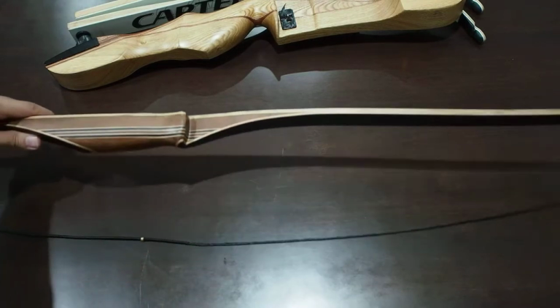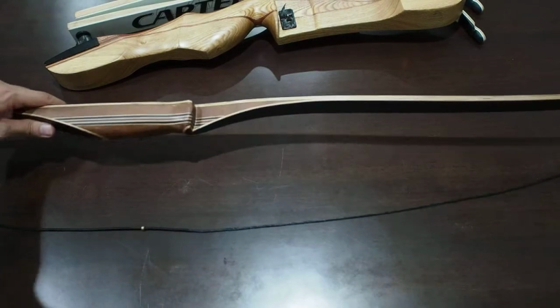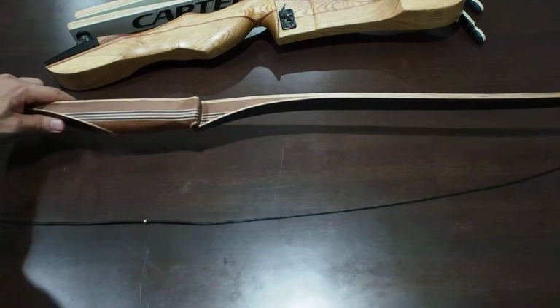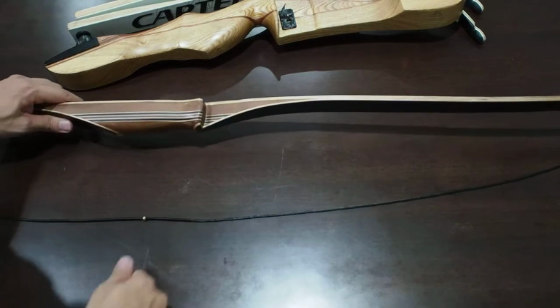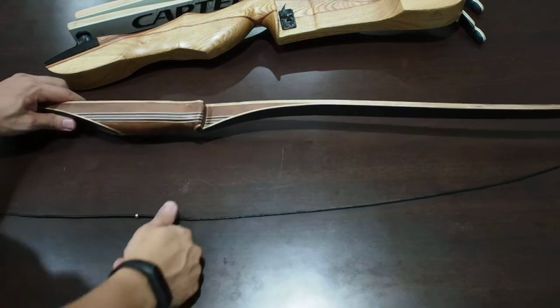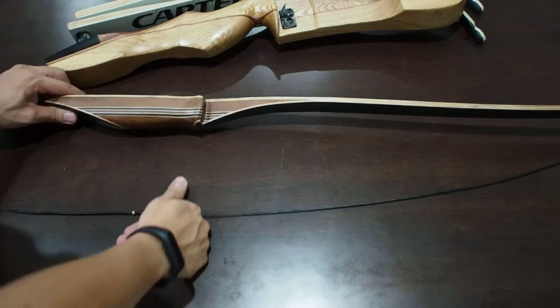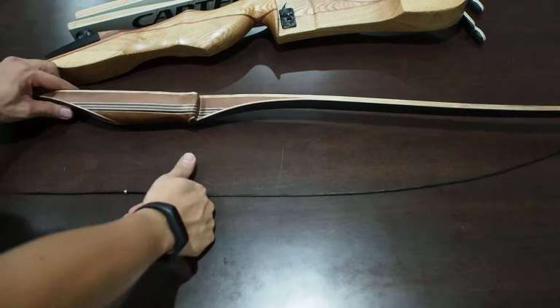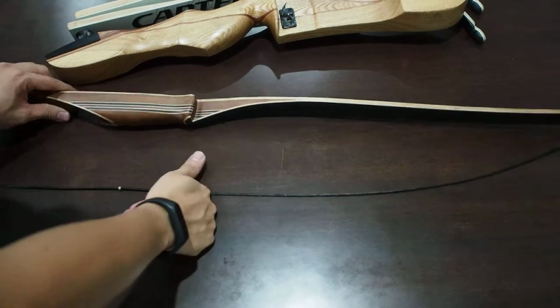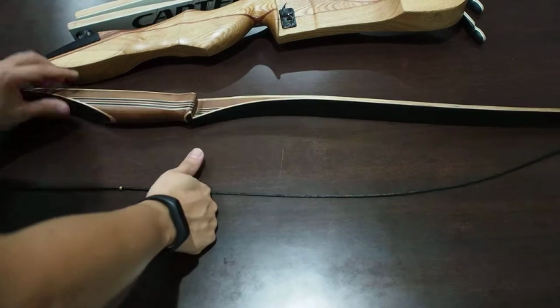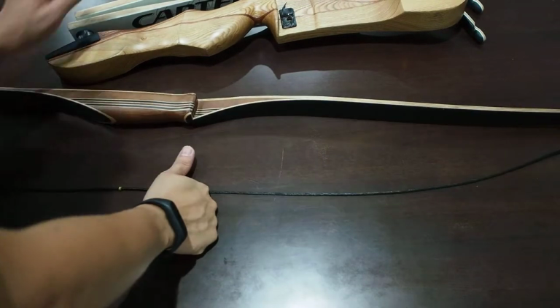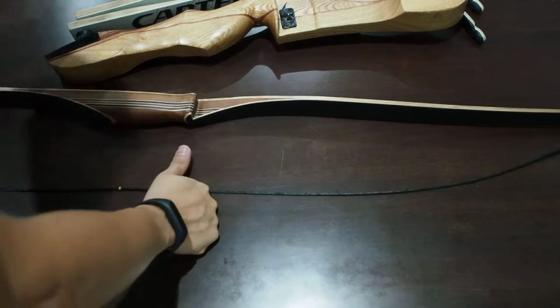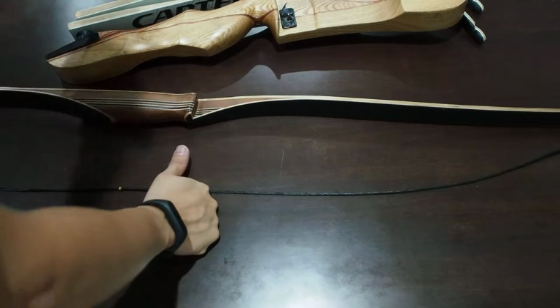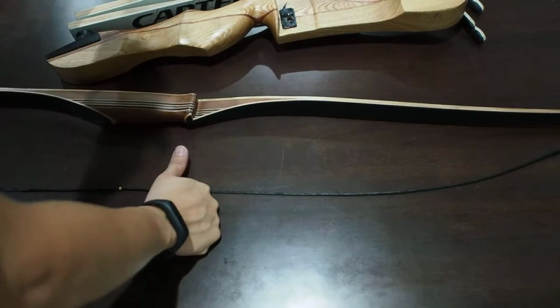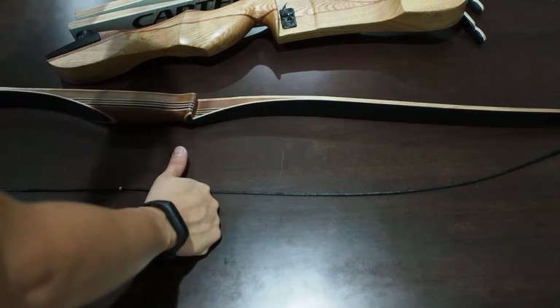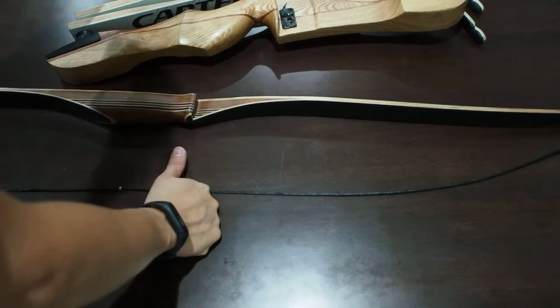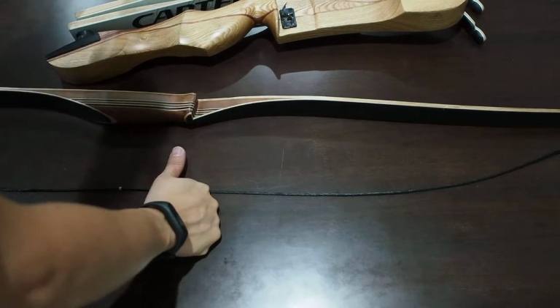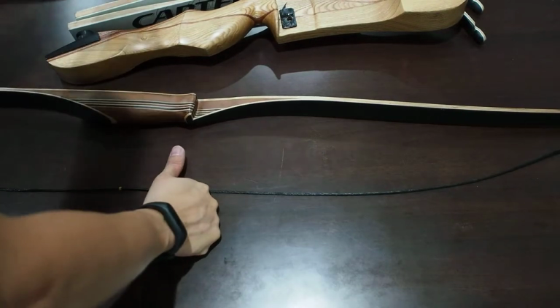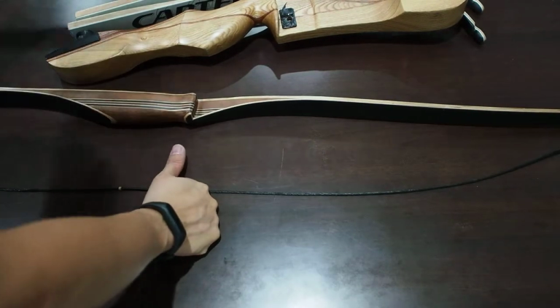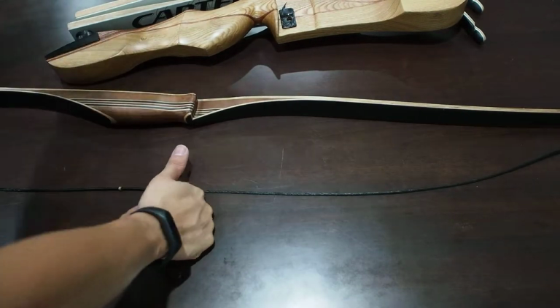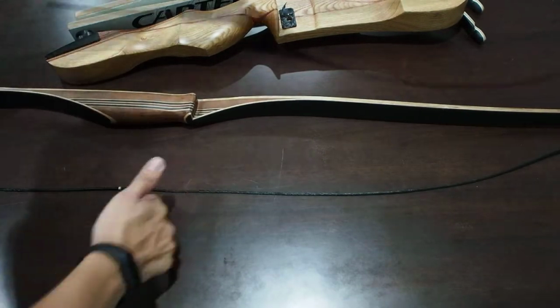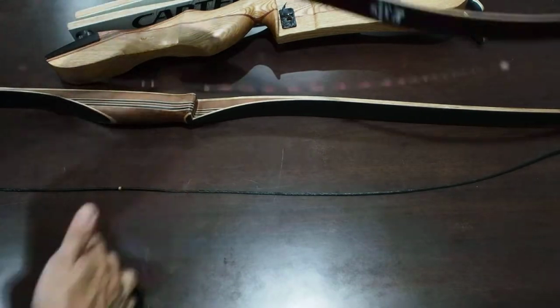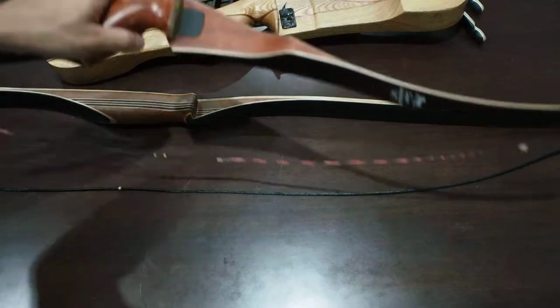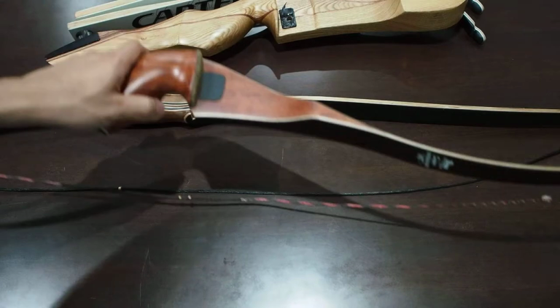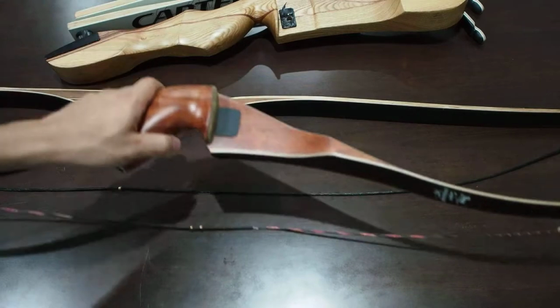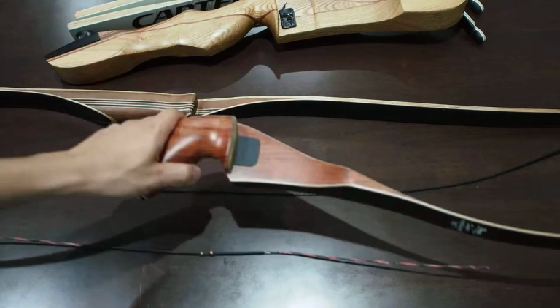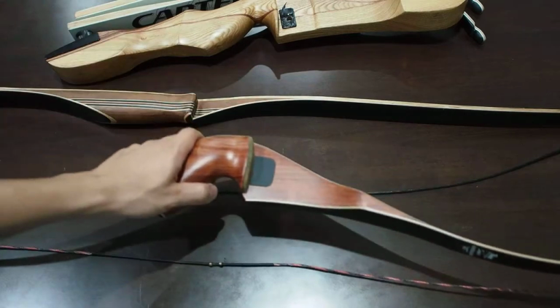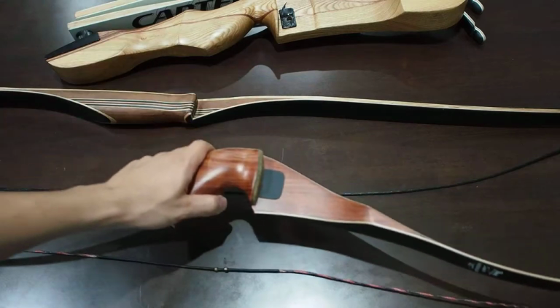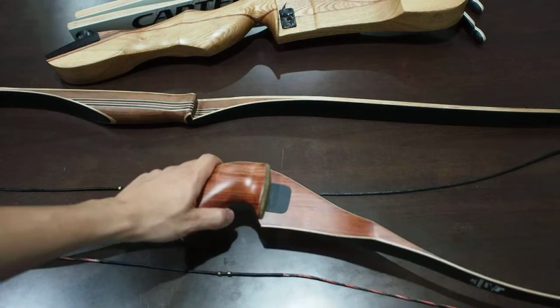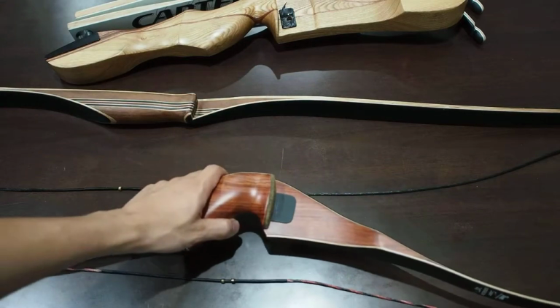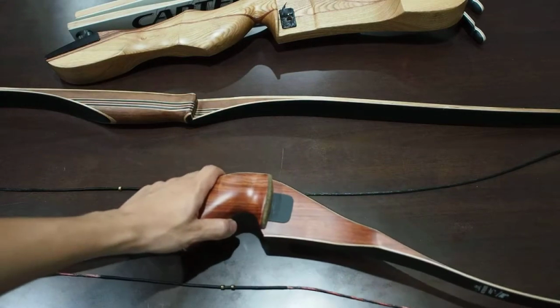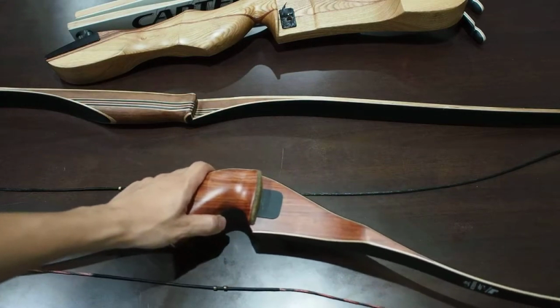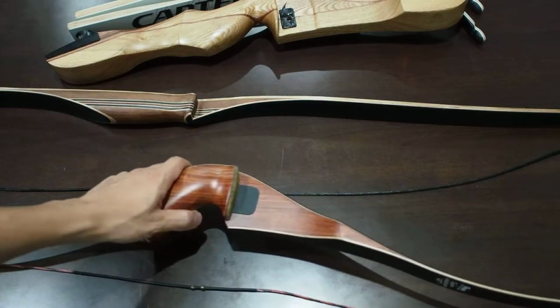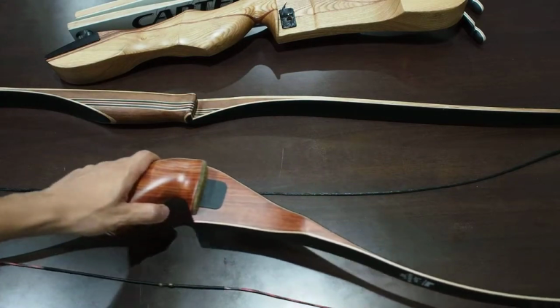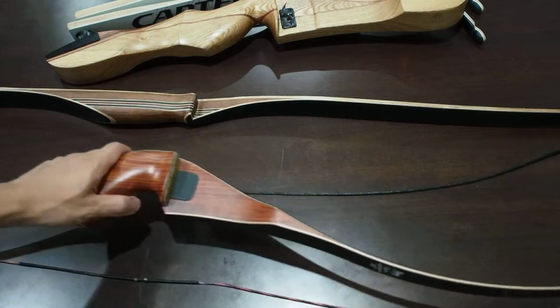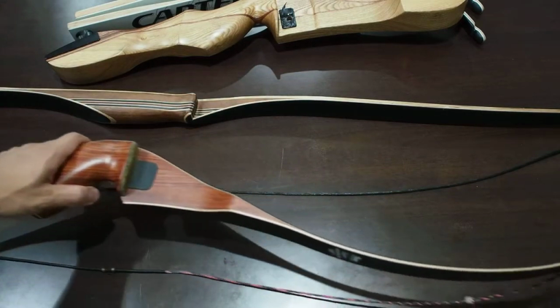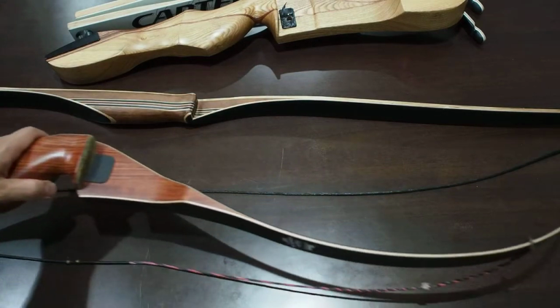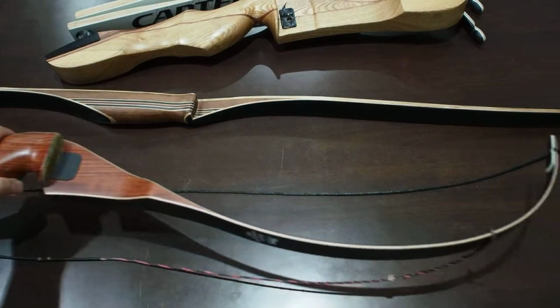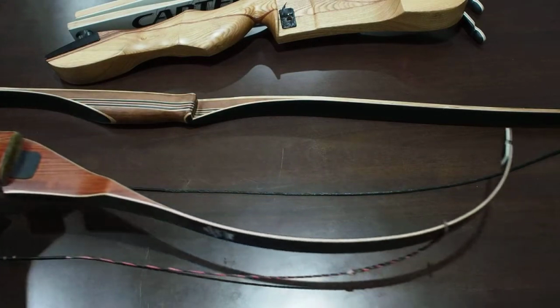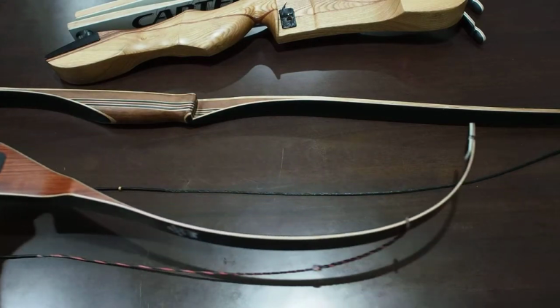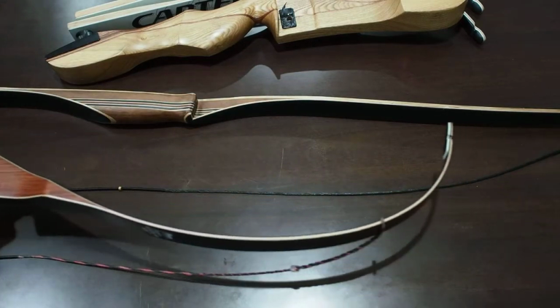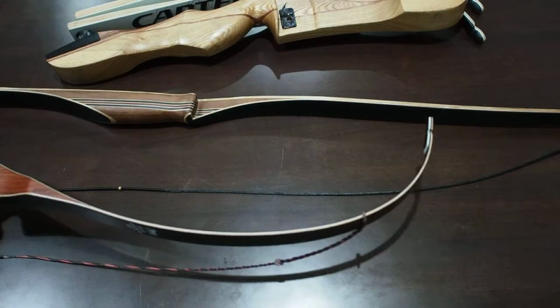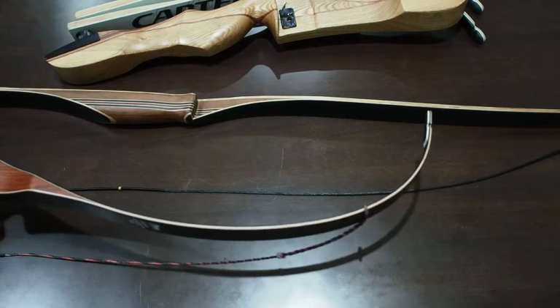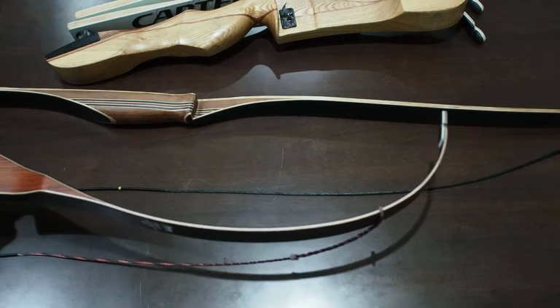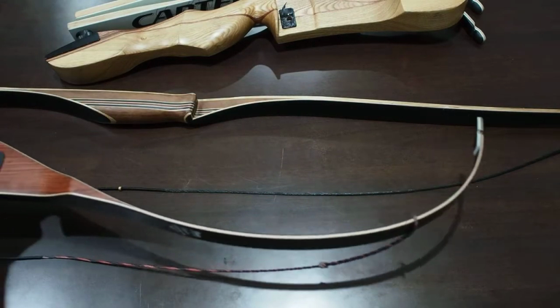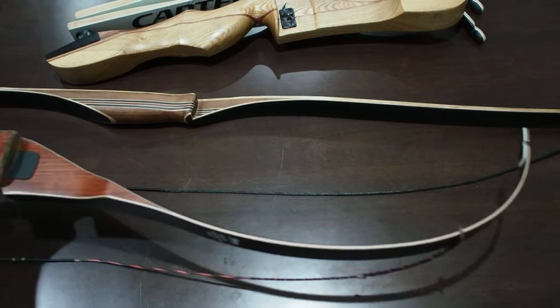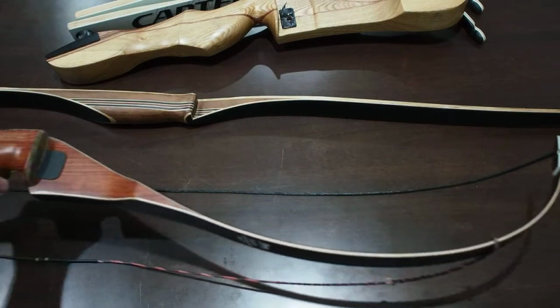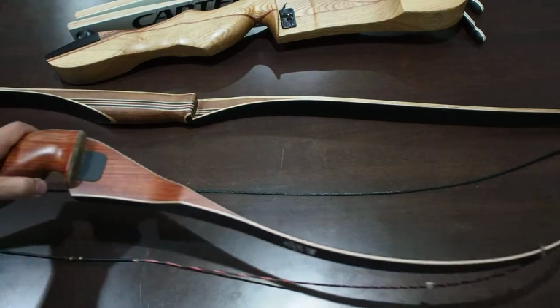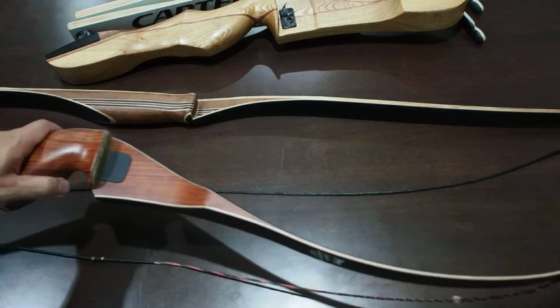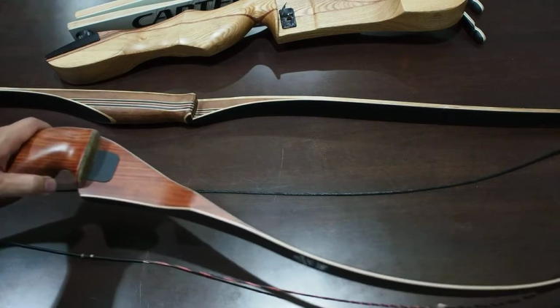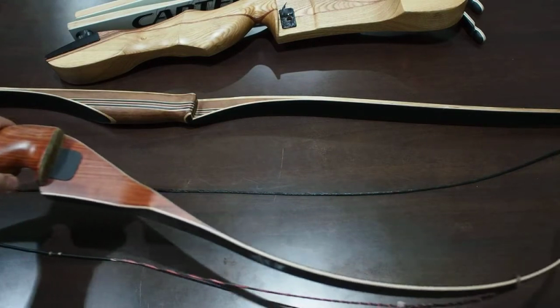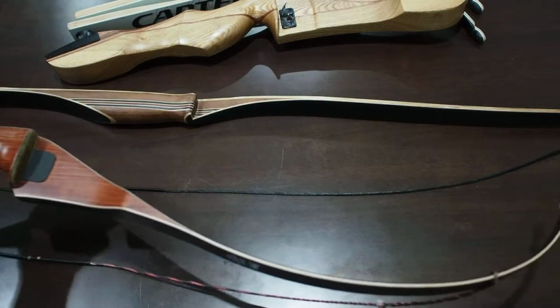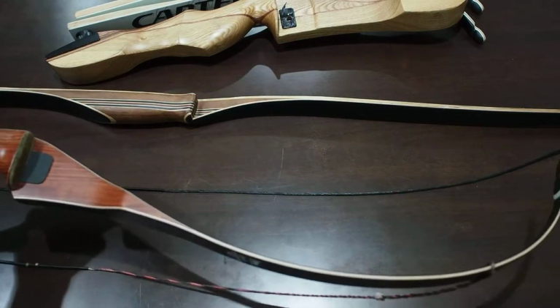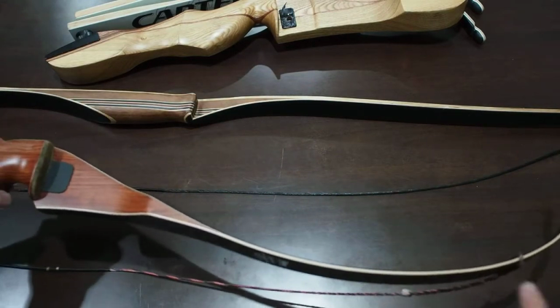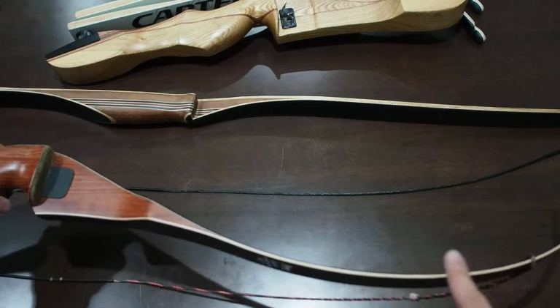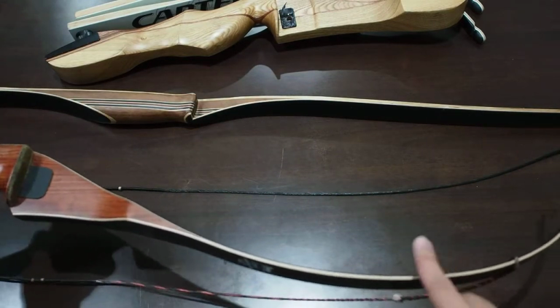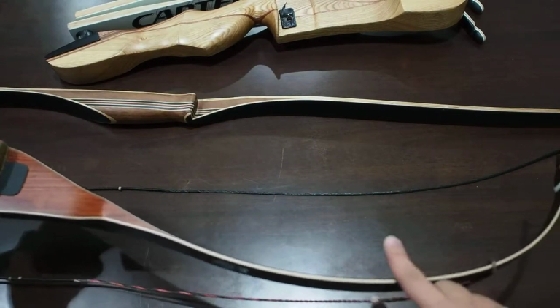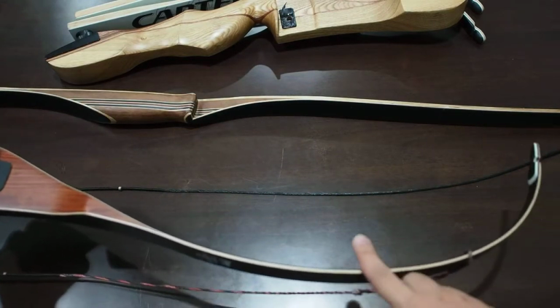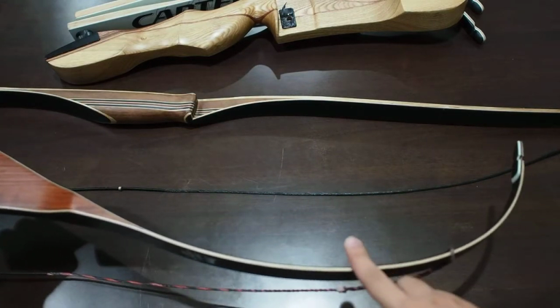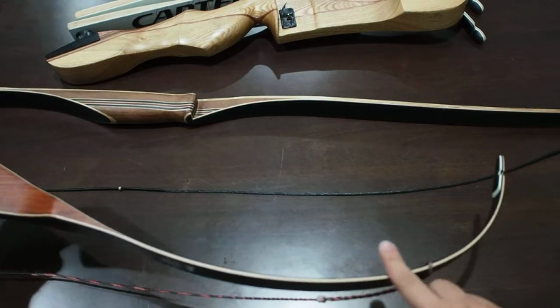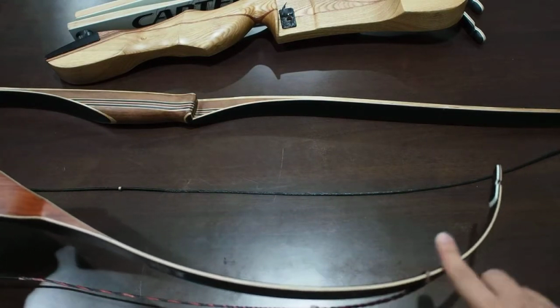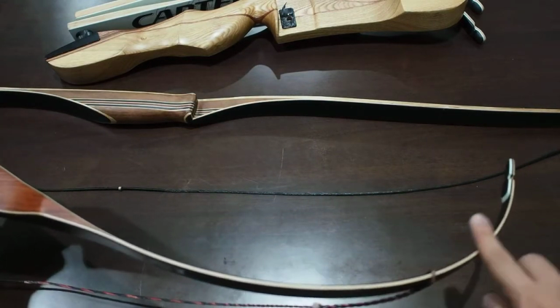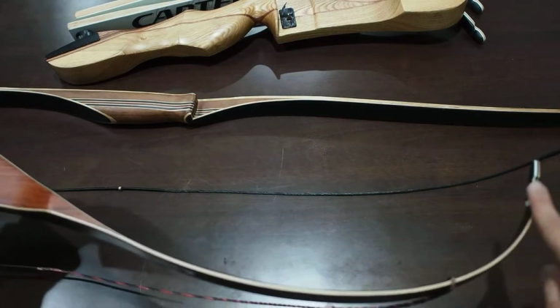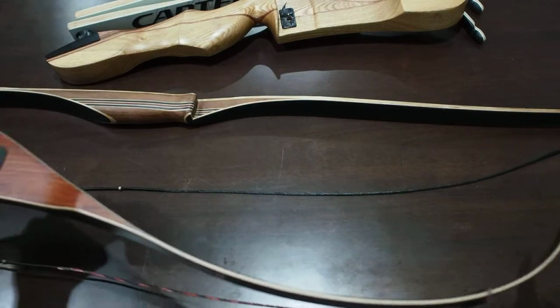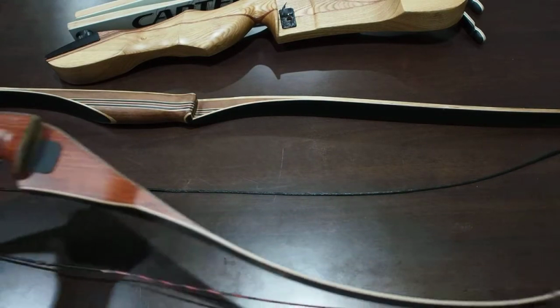Last but not least, you have your traditional recurve bow. As you can see, this part here is recurve.